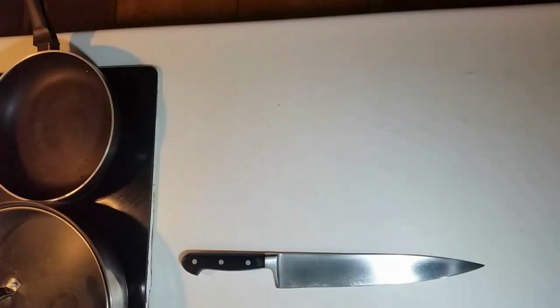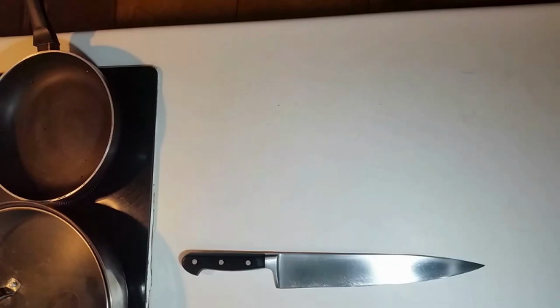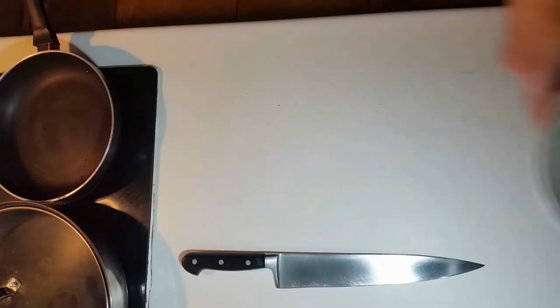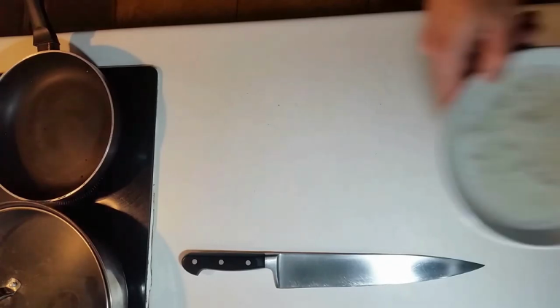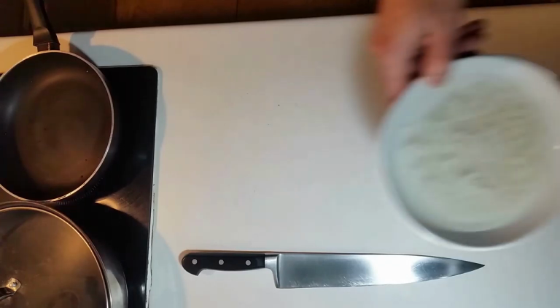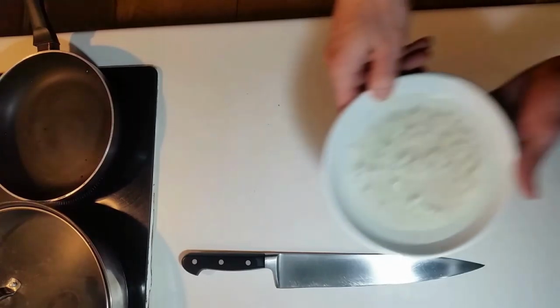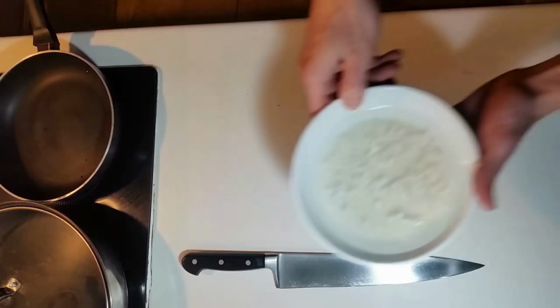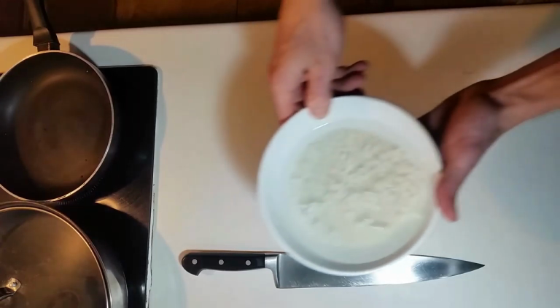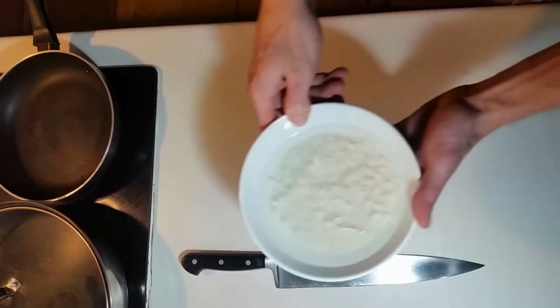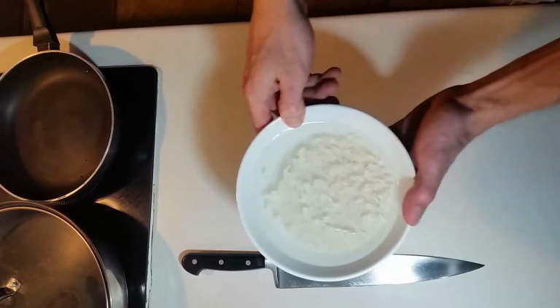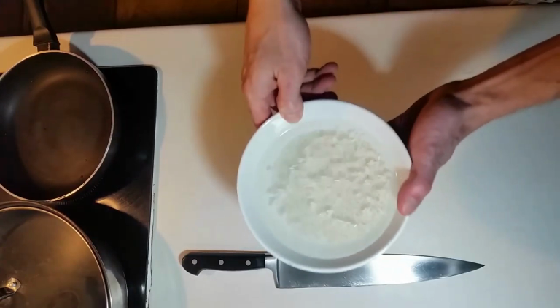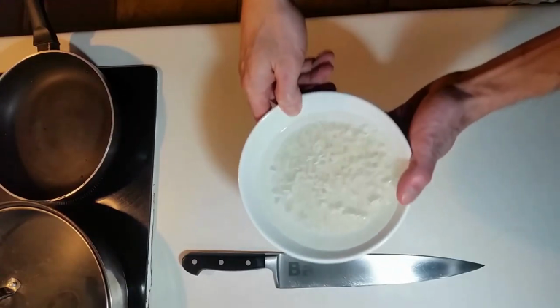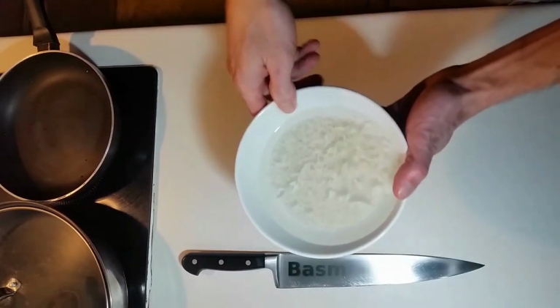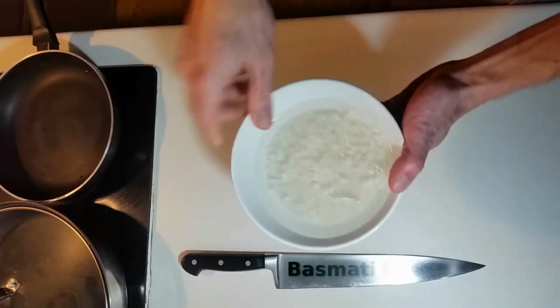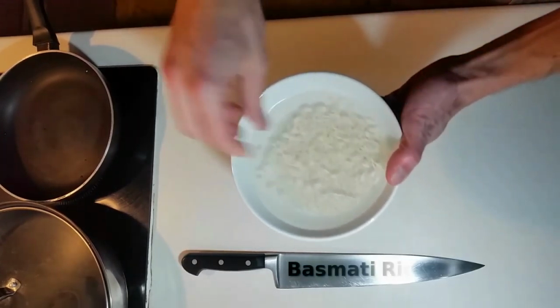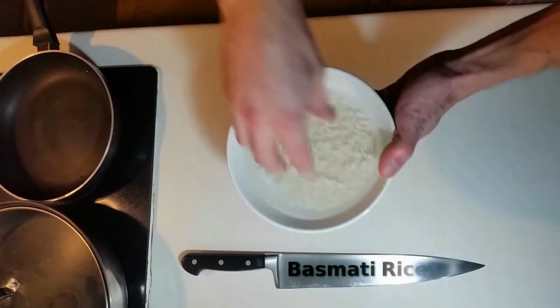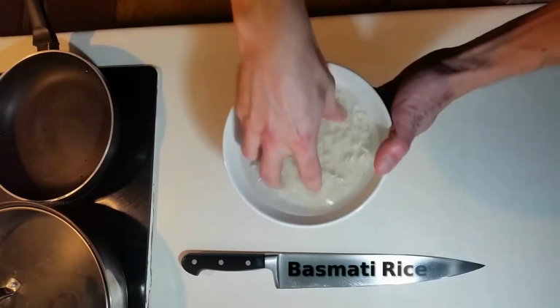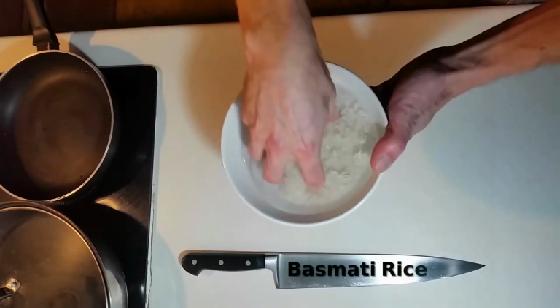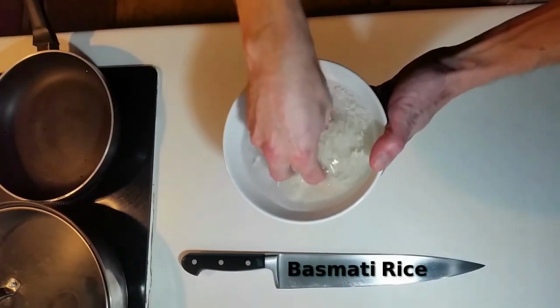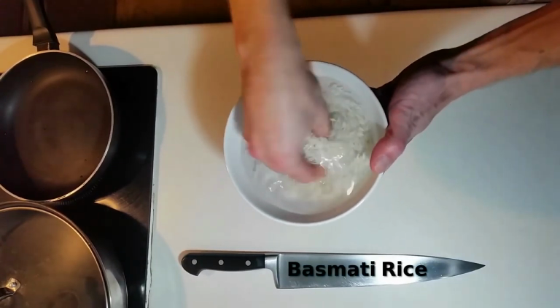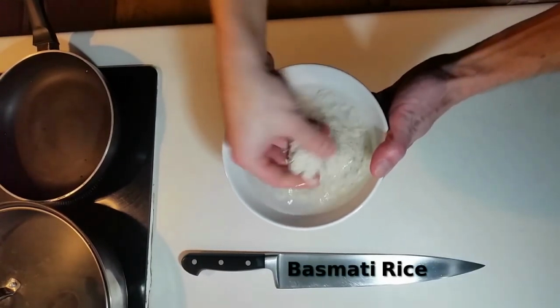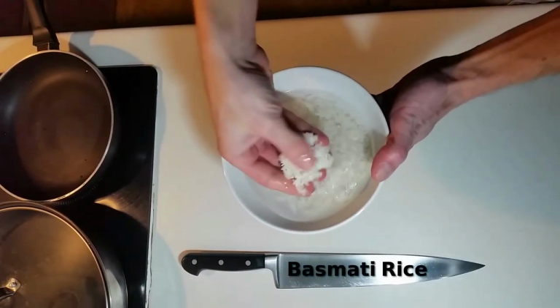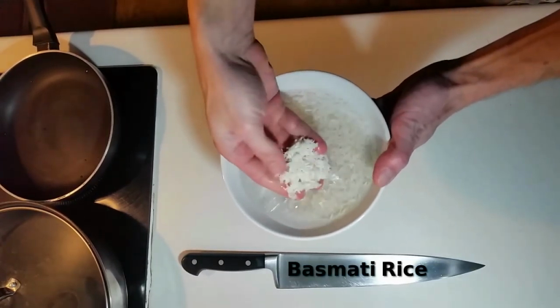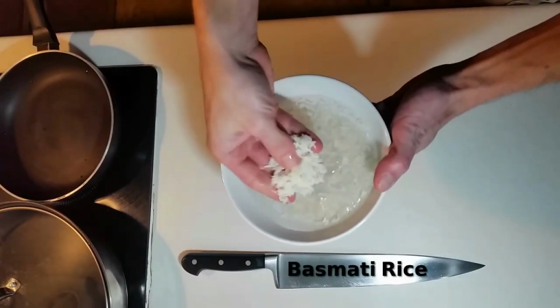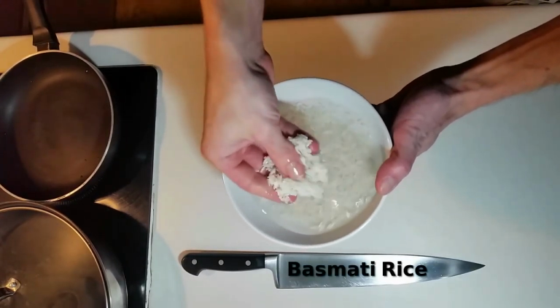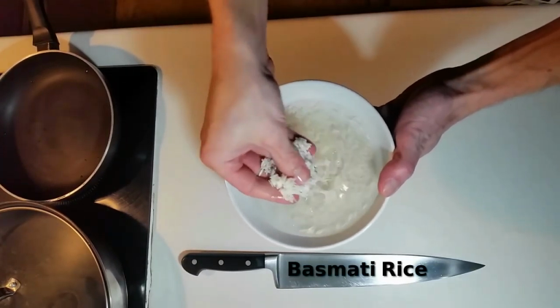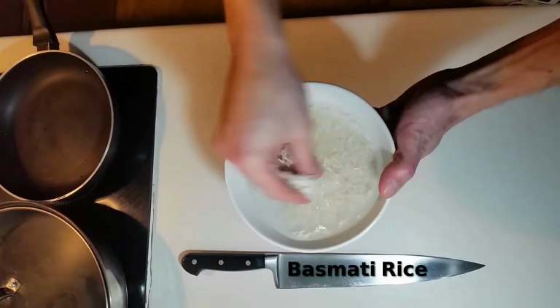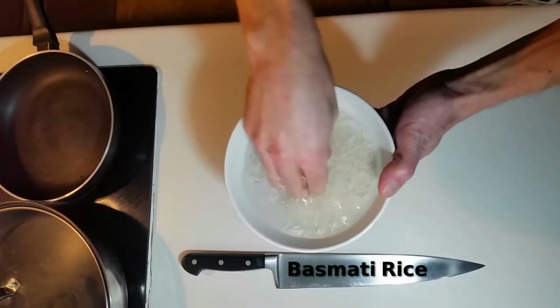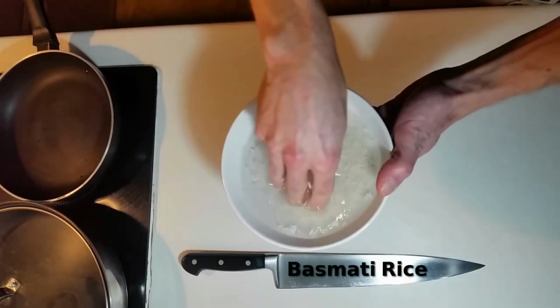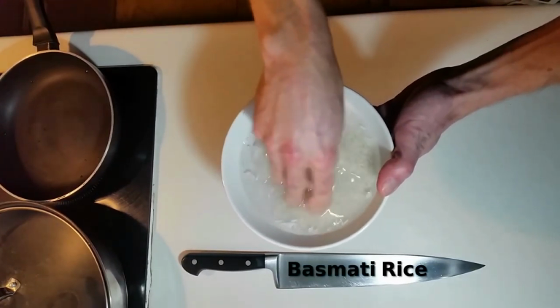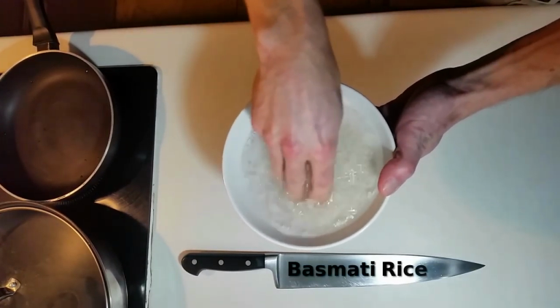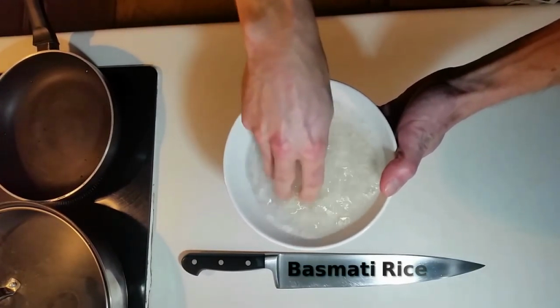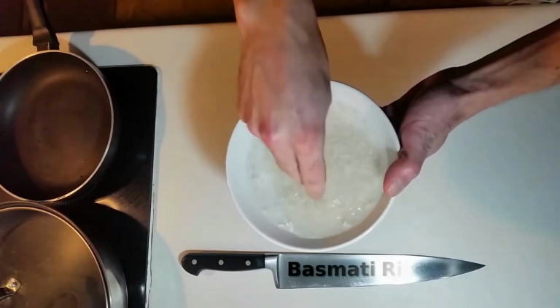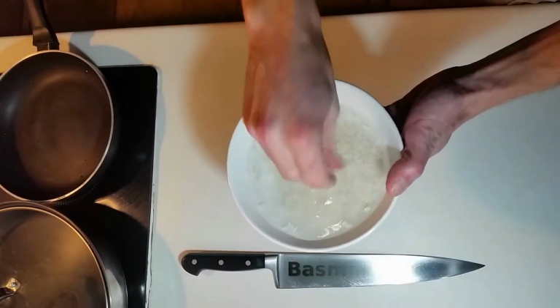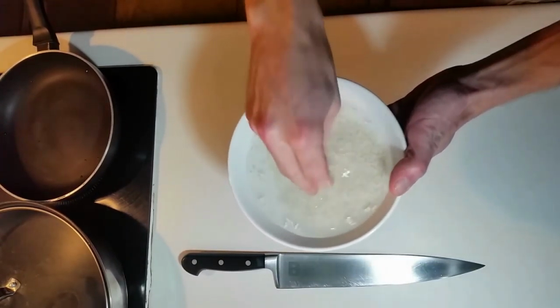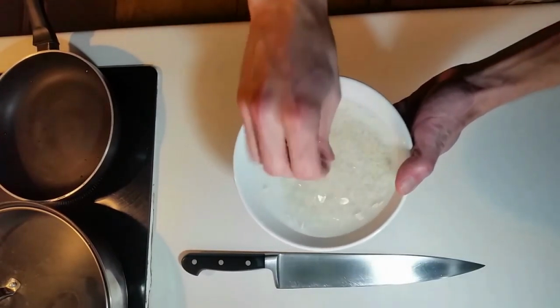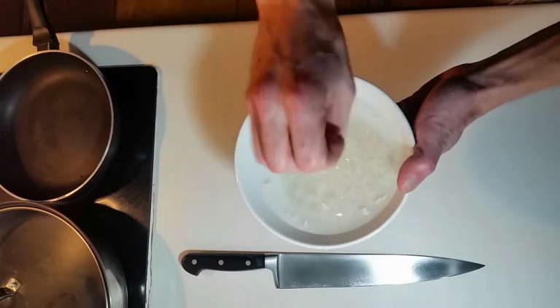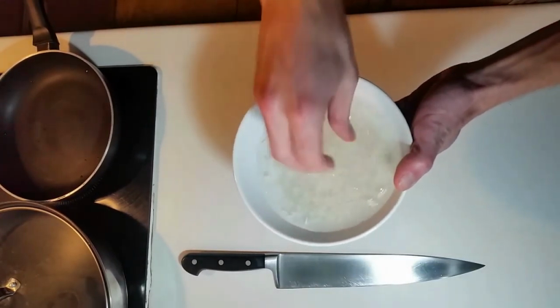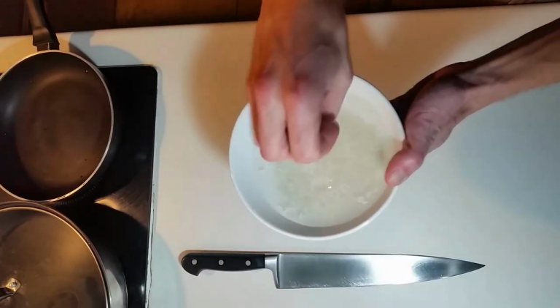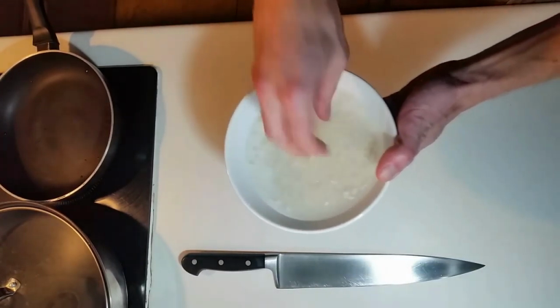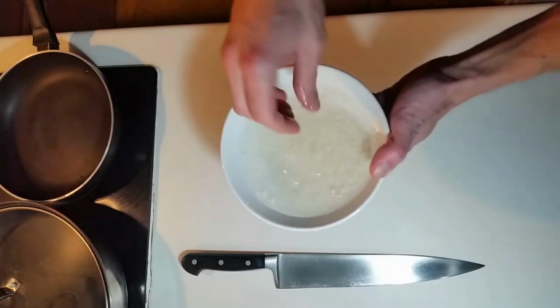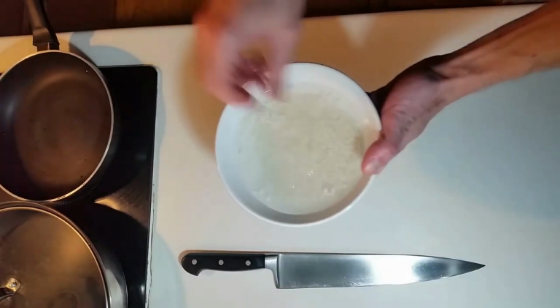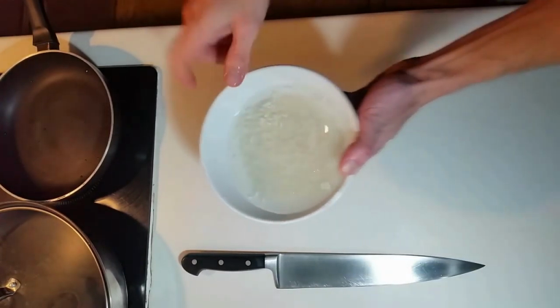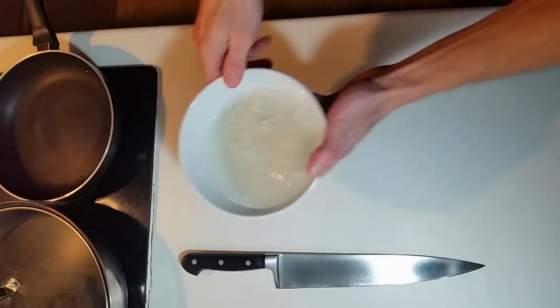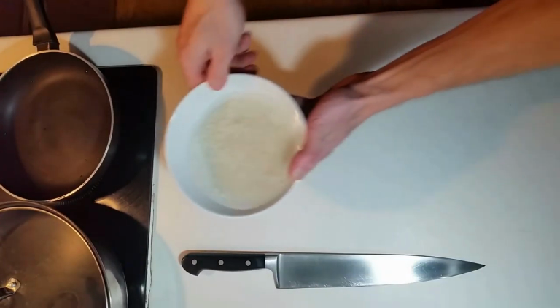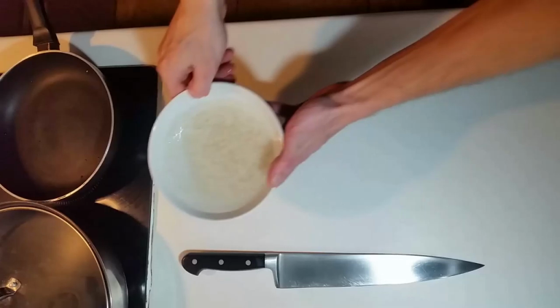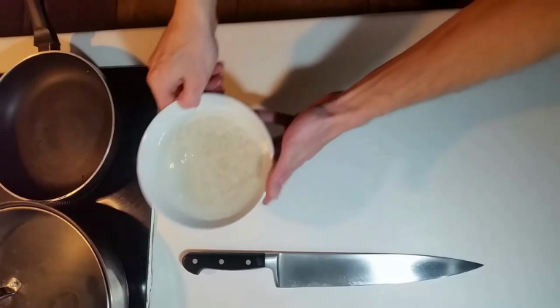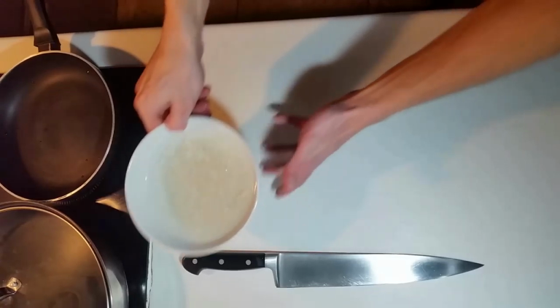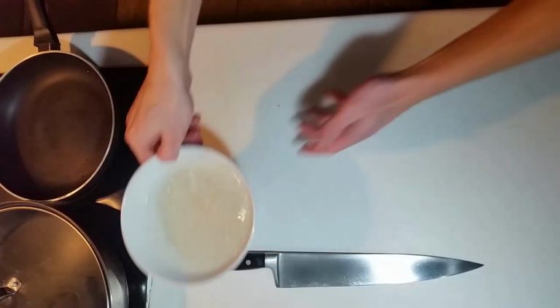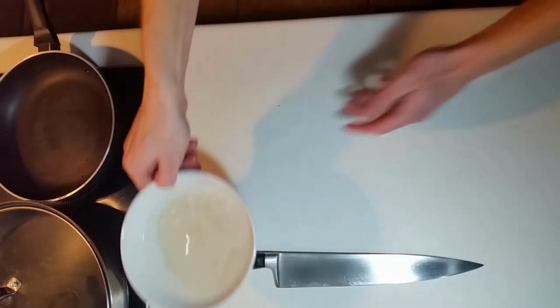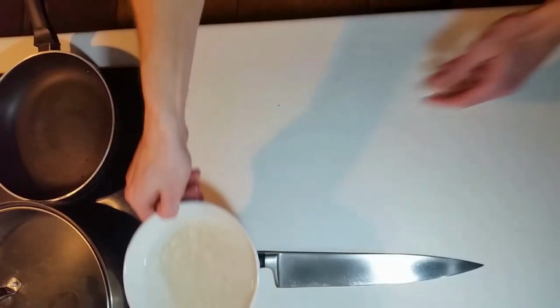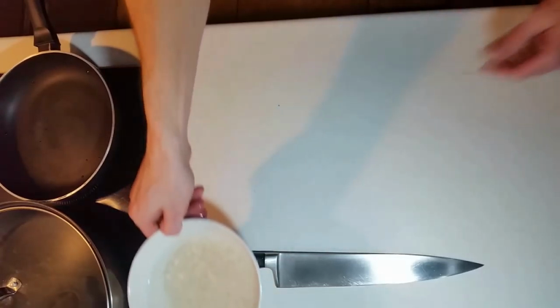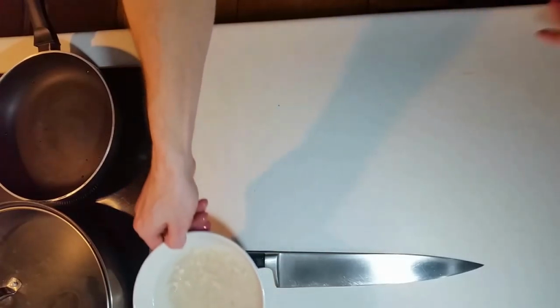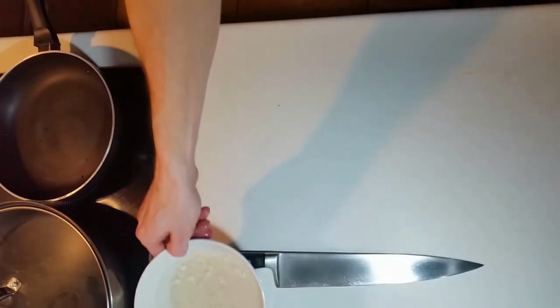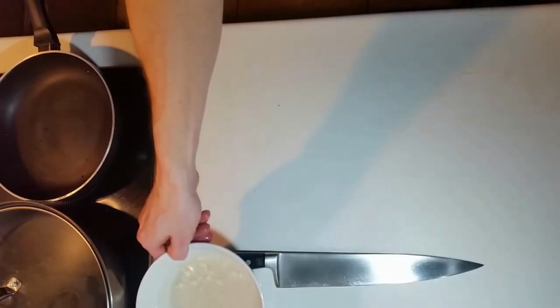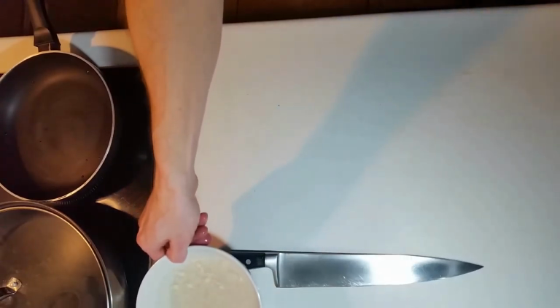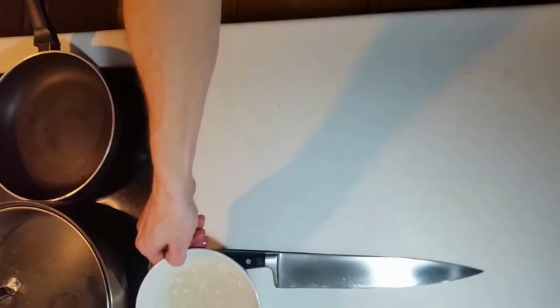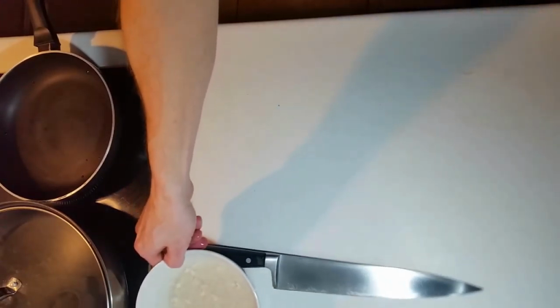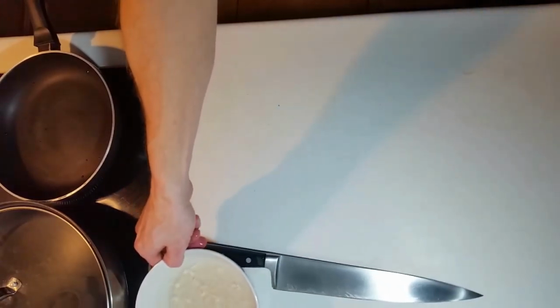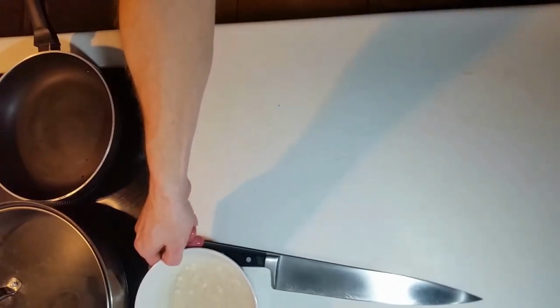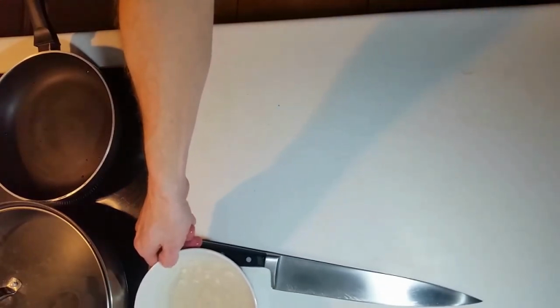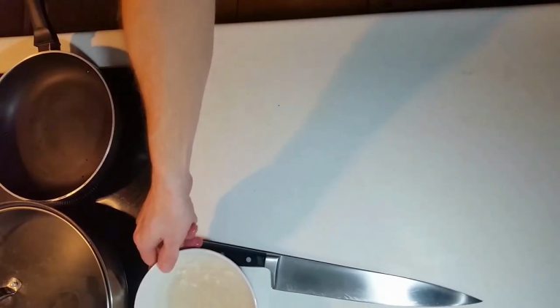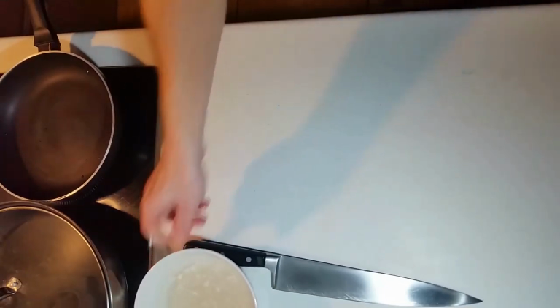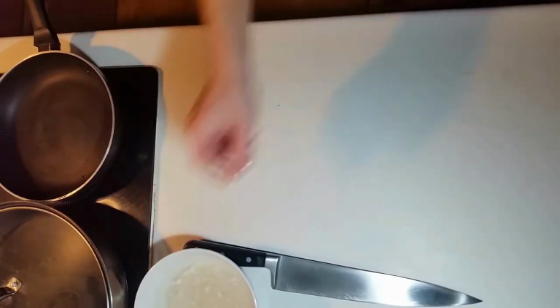First off we have basmati rice. It's been soaking in cold water for about half an hour. Normally I prefer five hours, but today I was pressed for time.